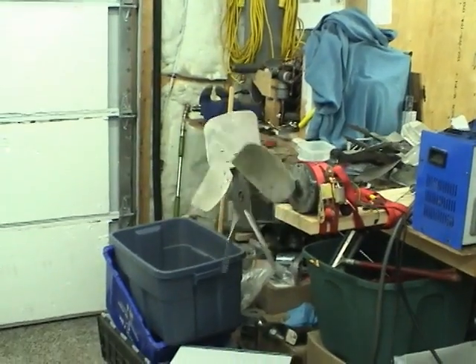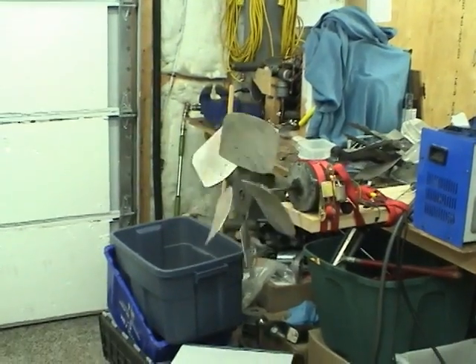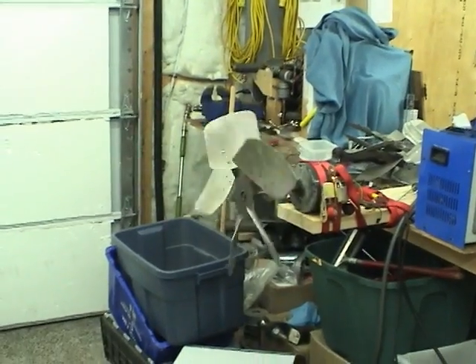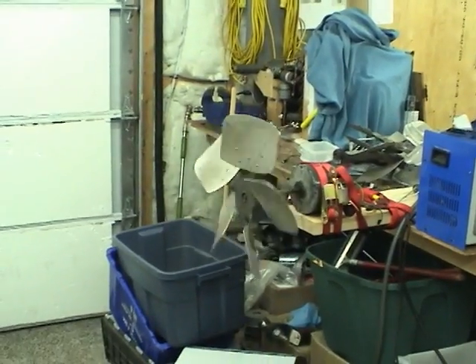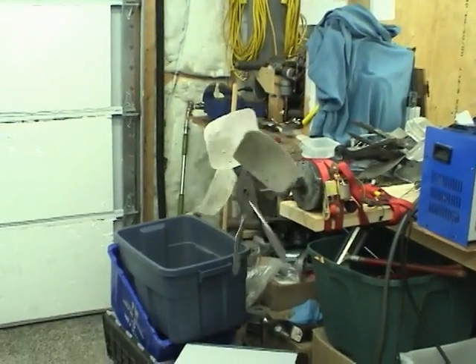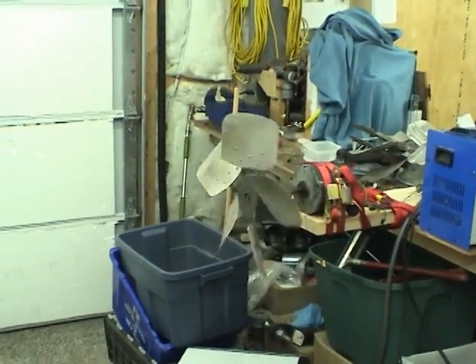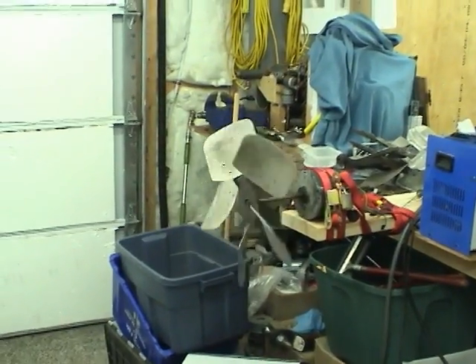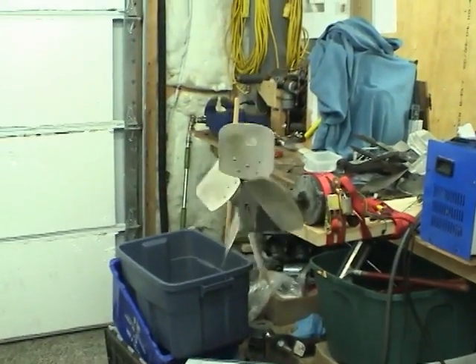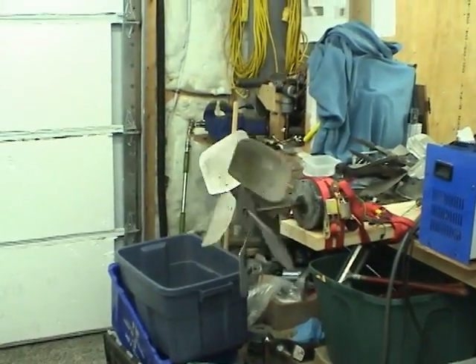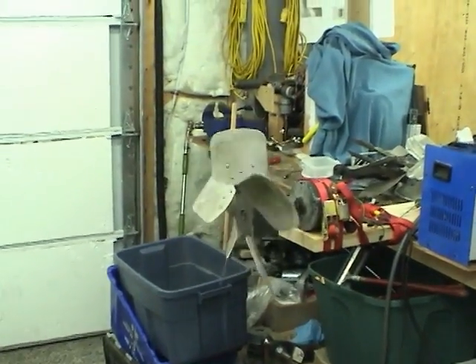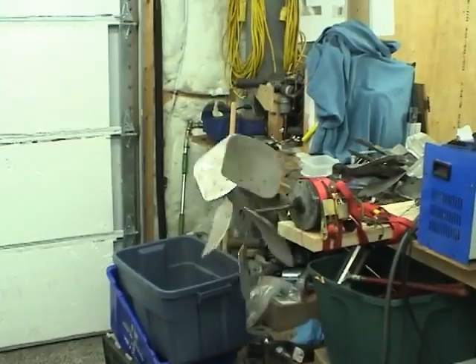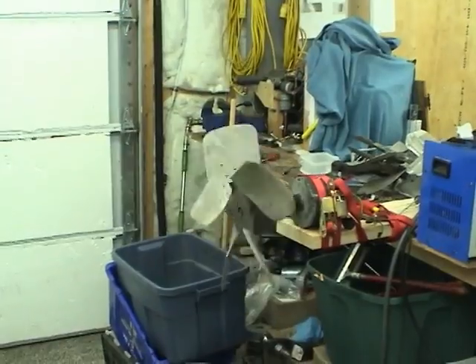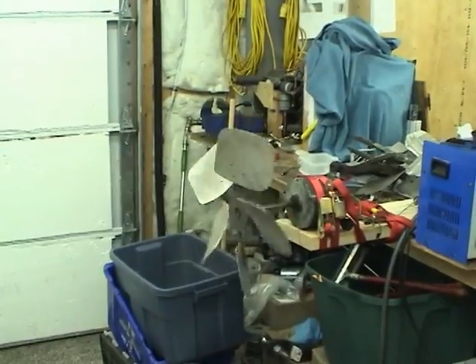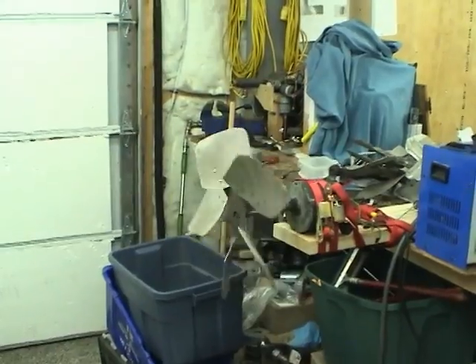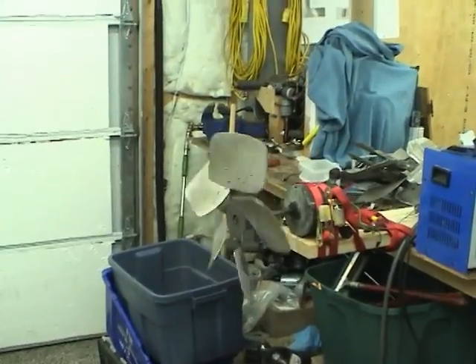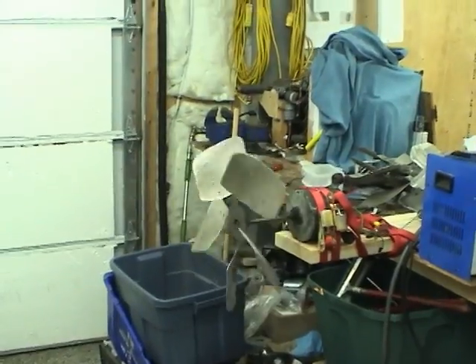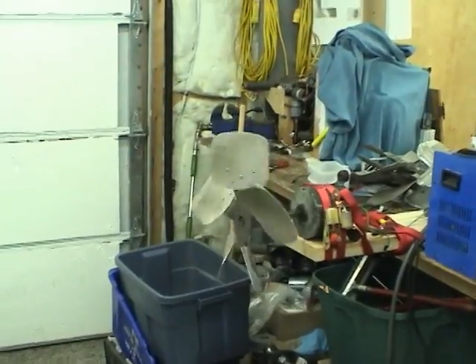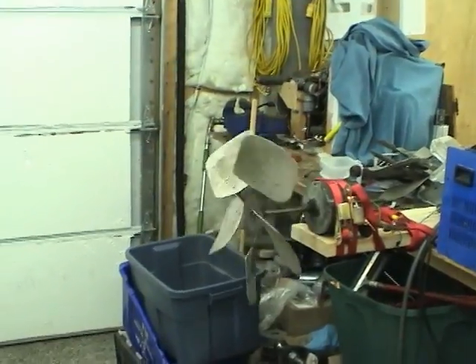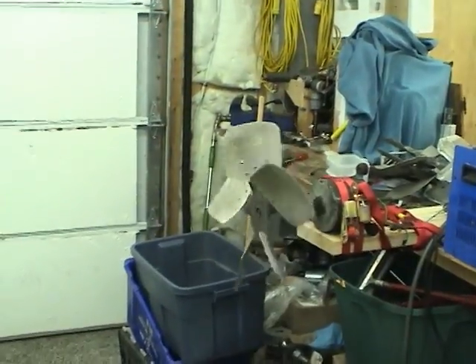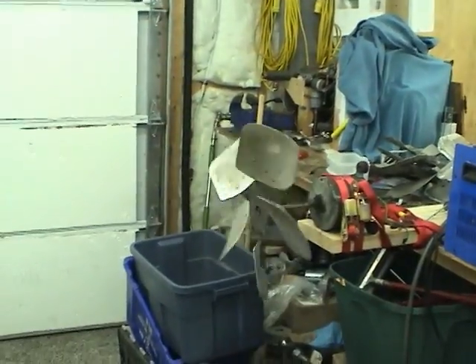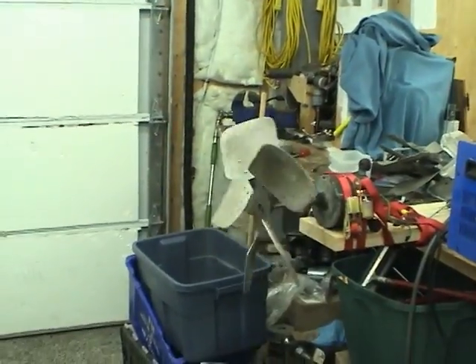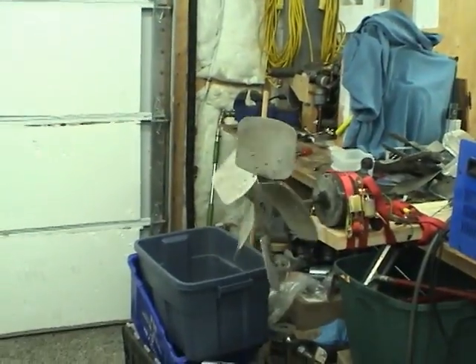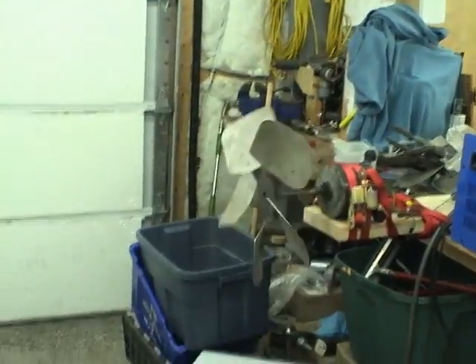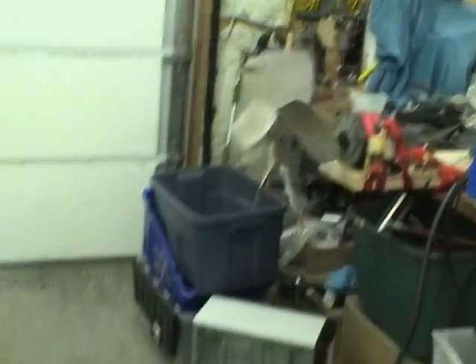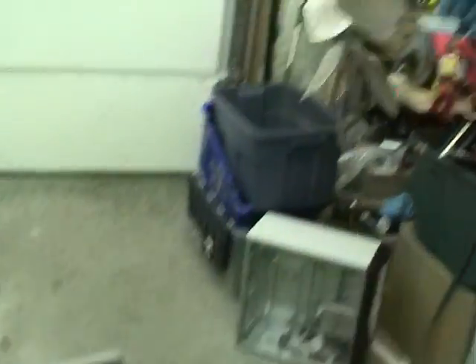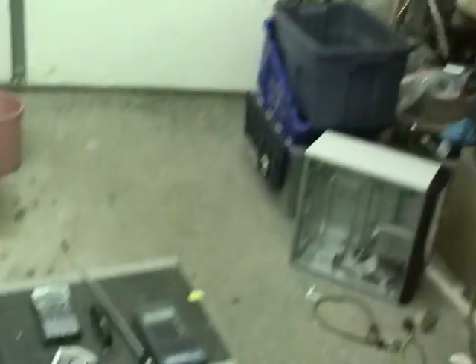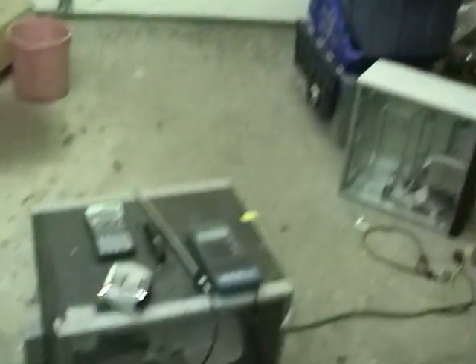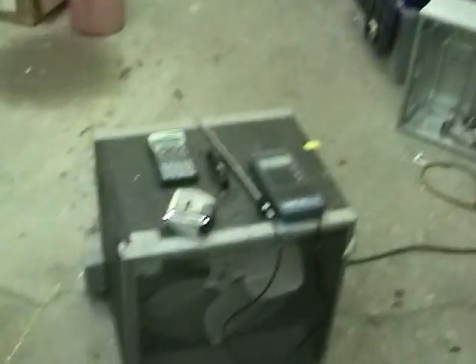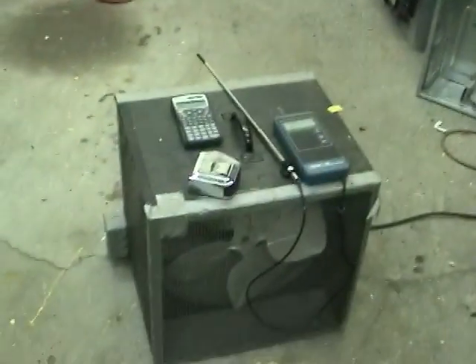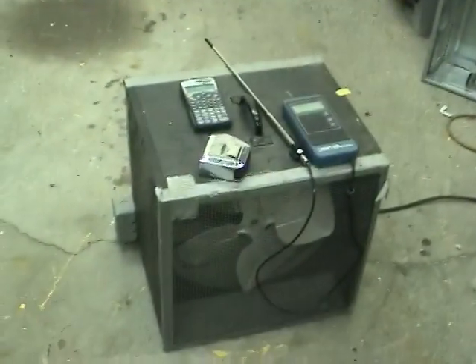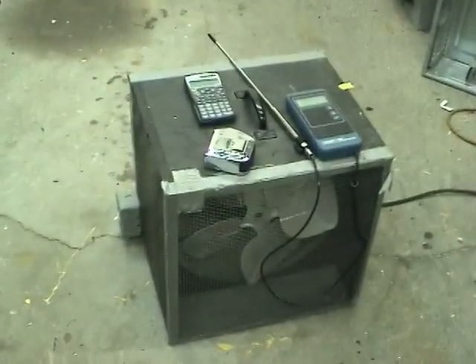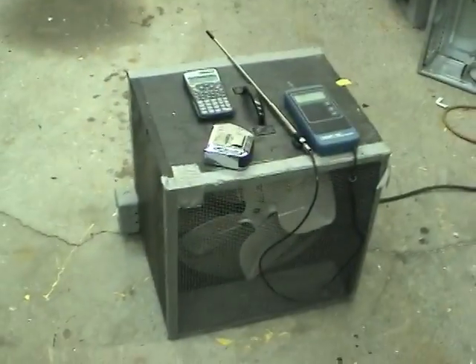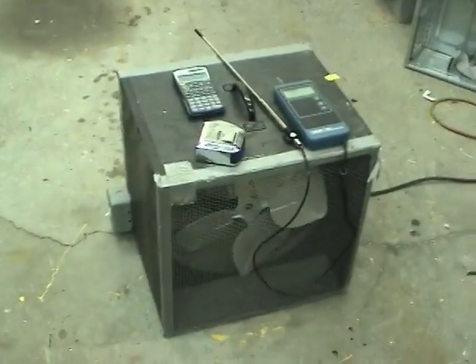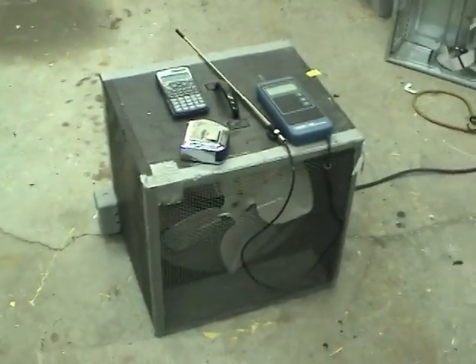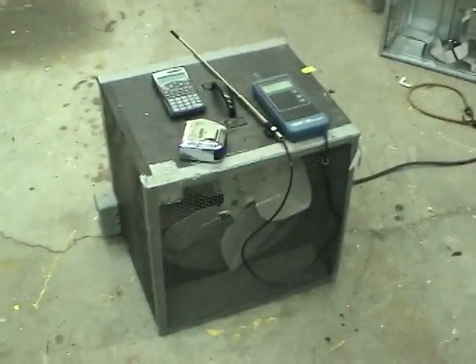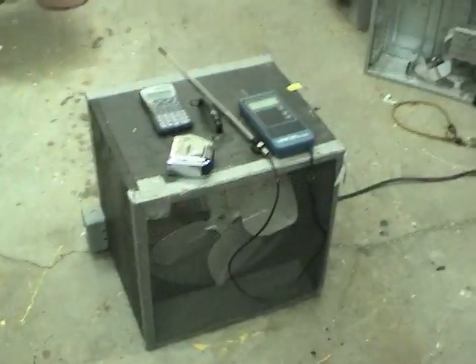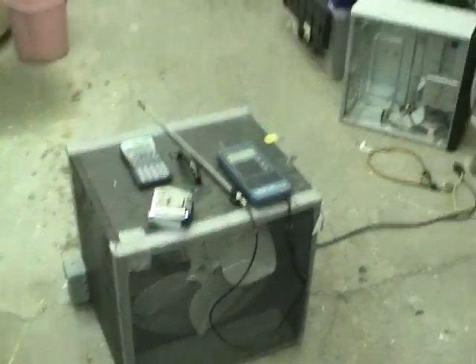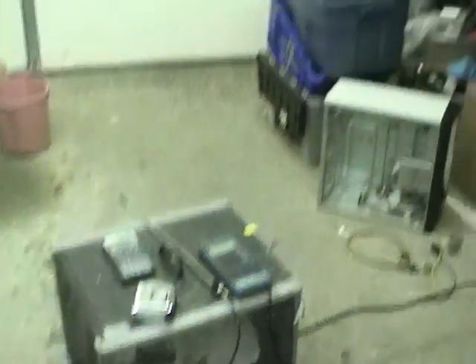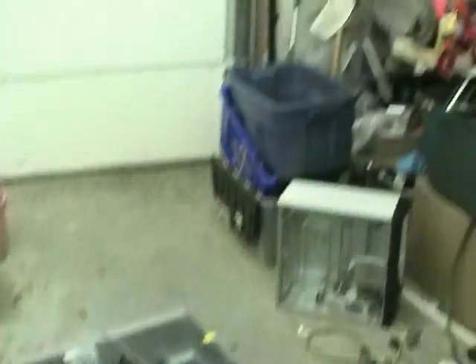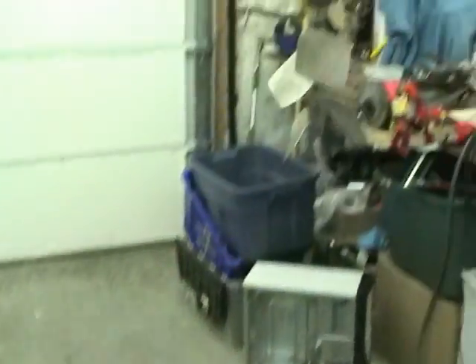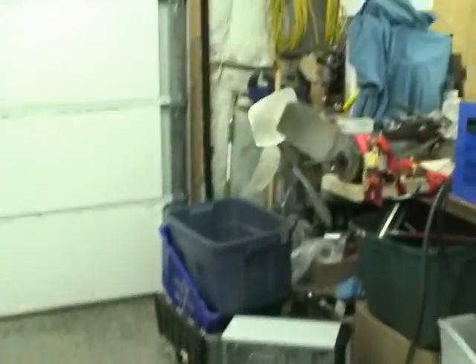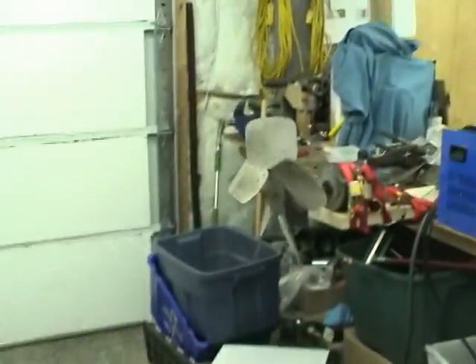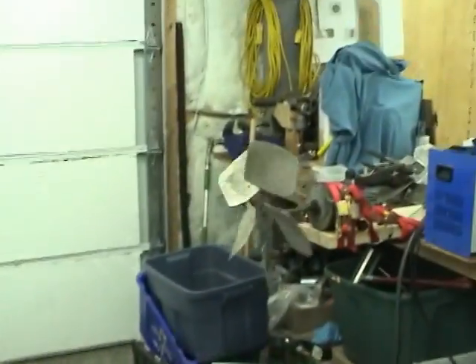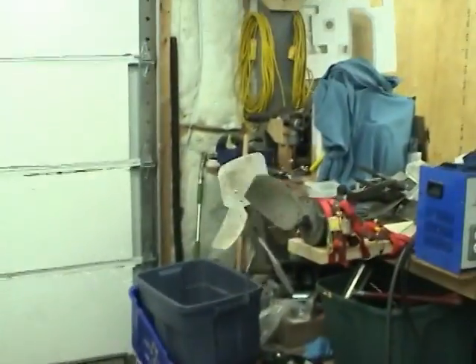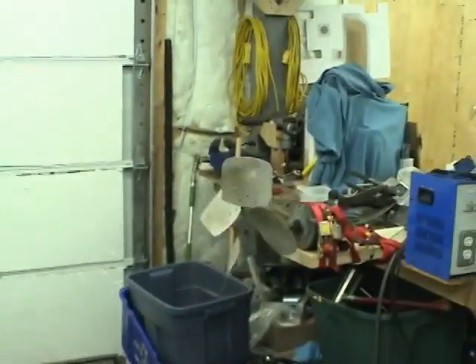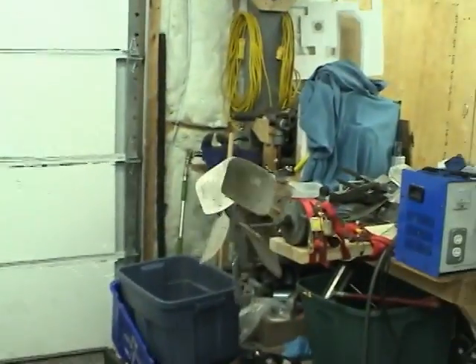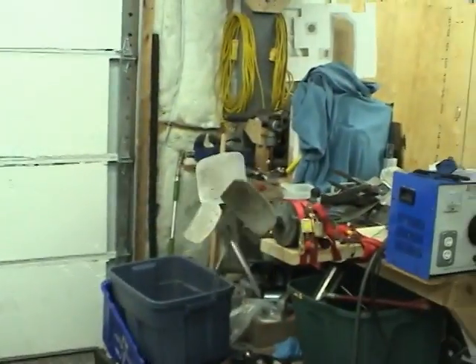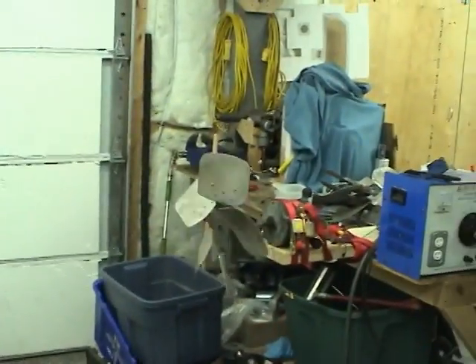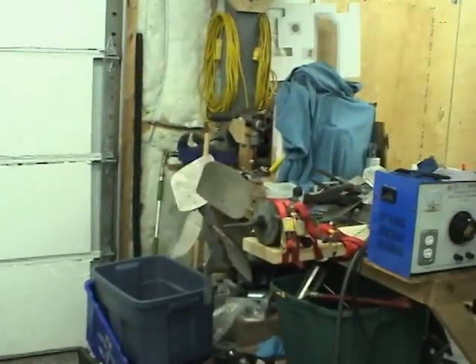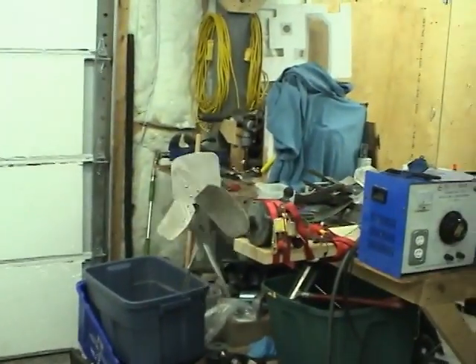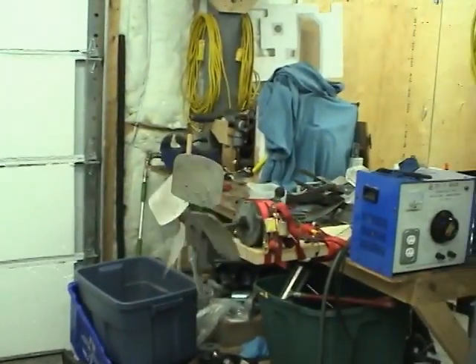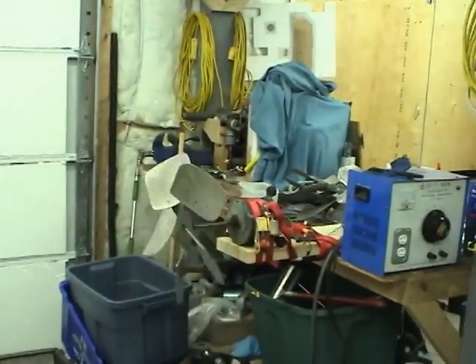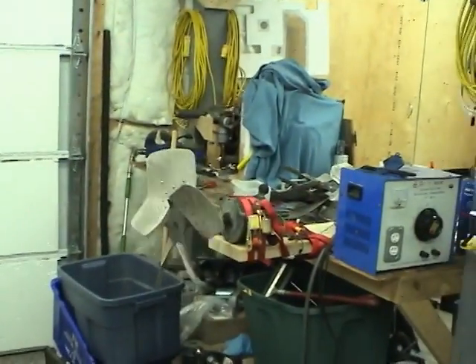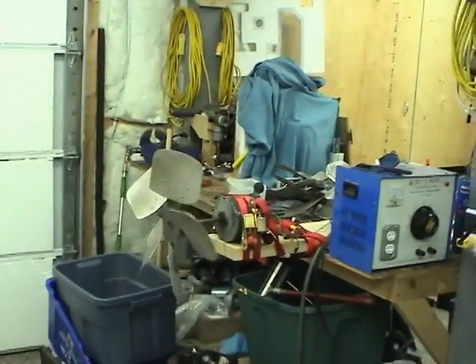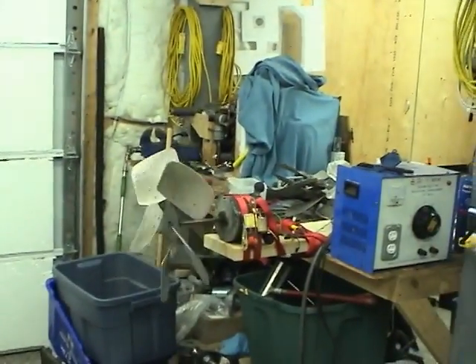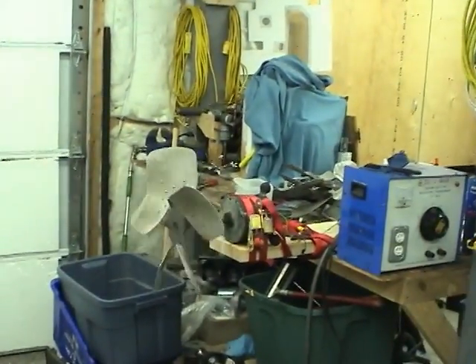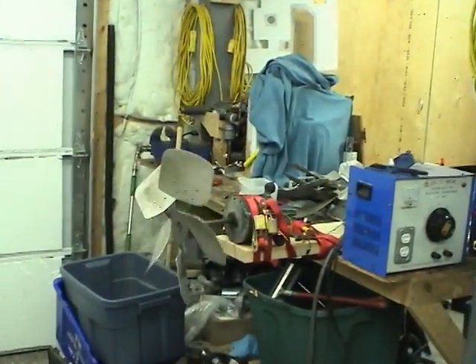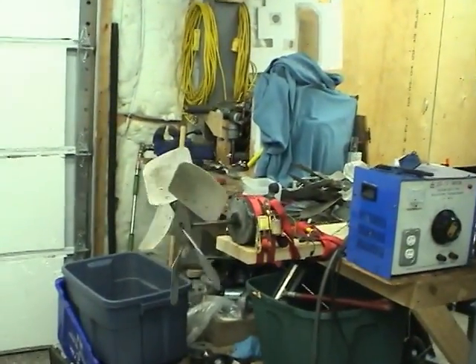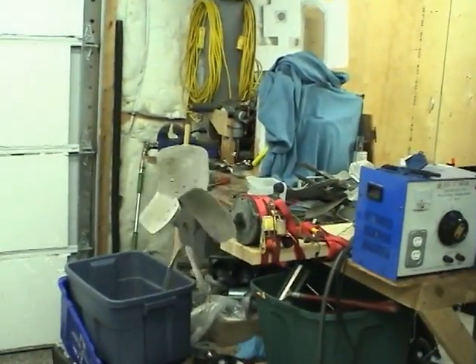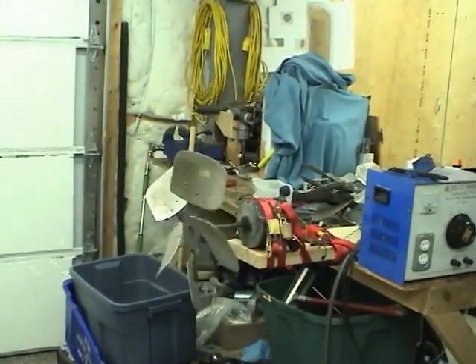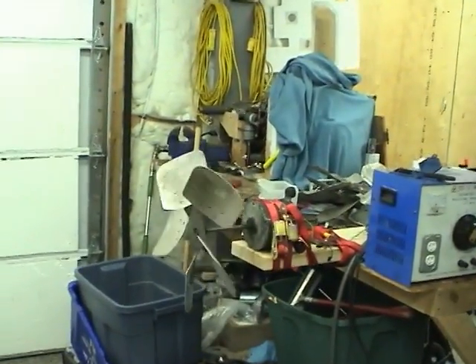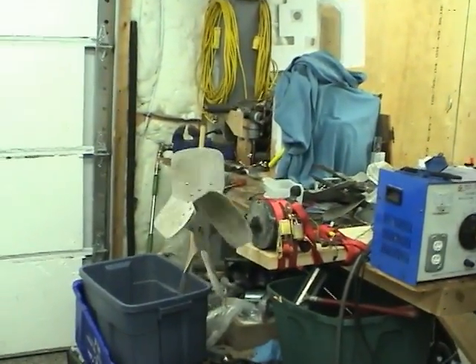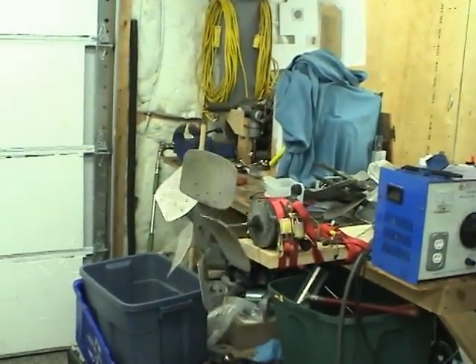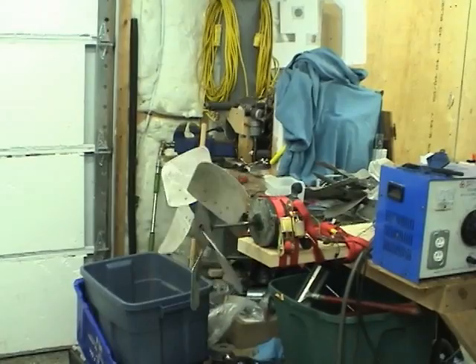I hope you've enjoyed this video on this box fan and CFM measurements. Thanks for watching.